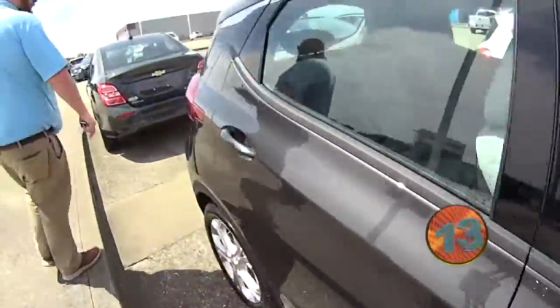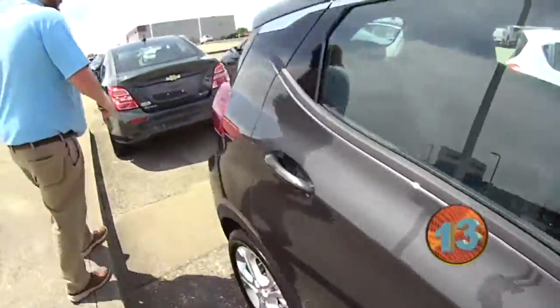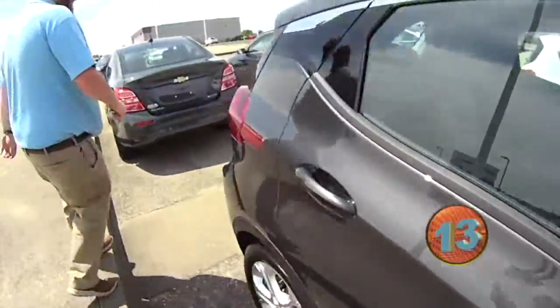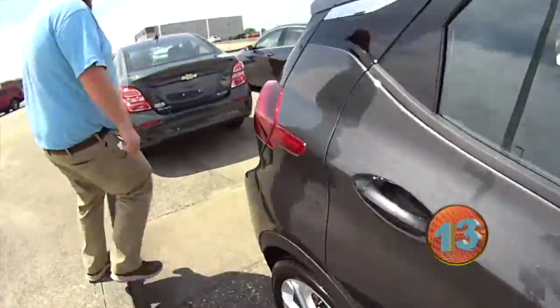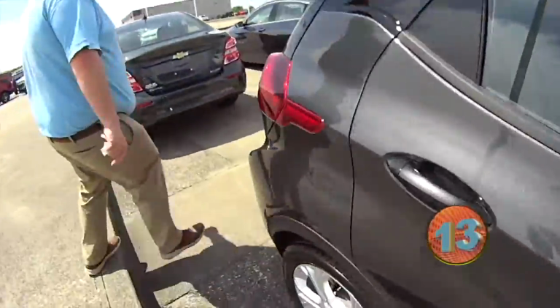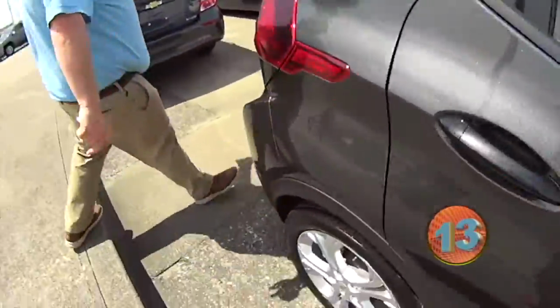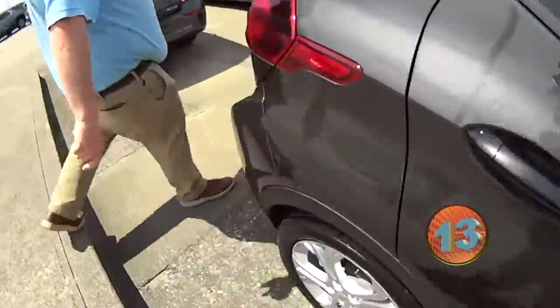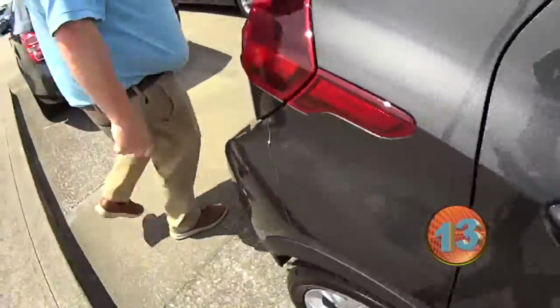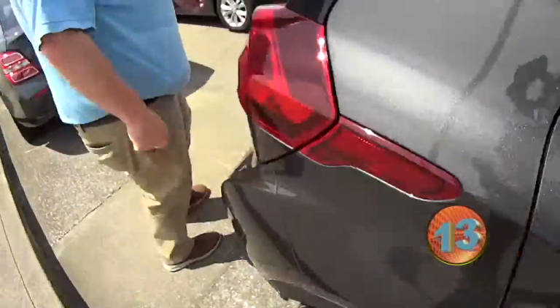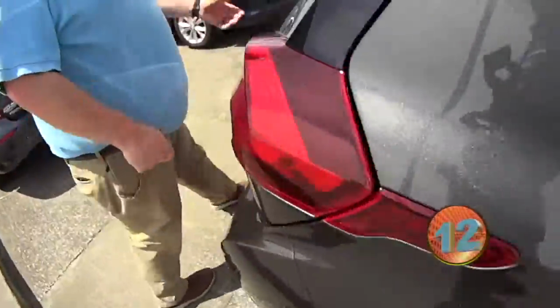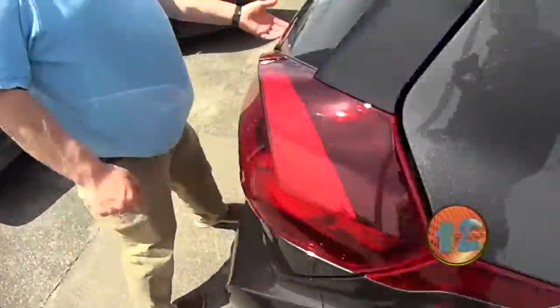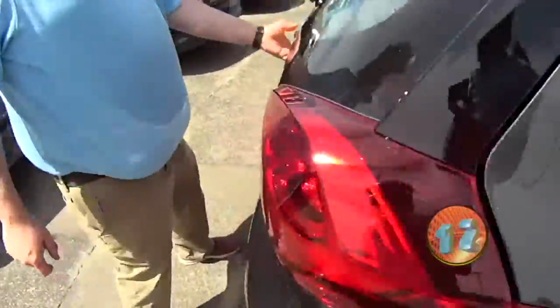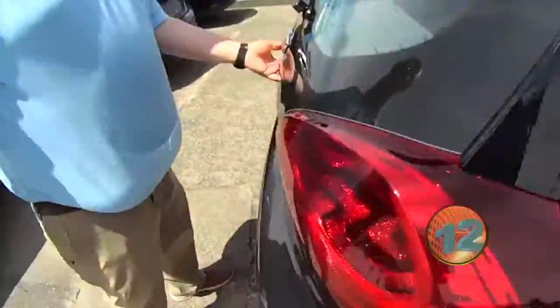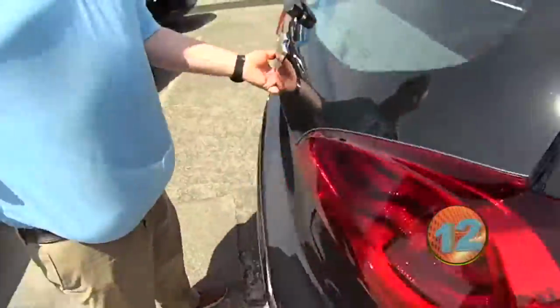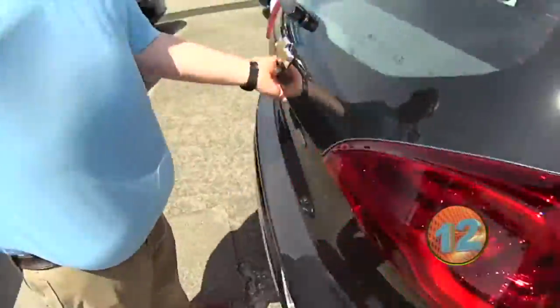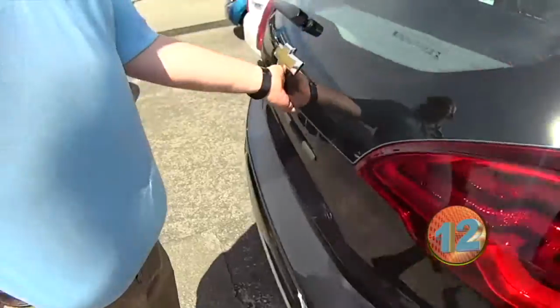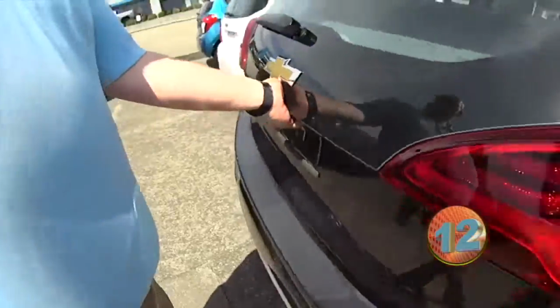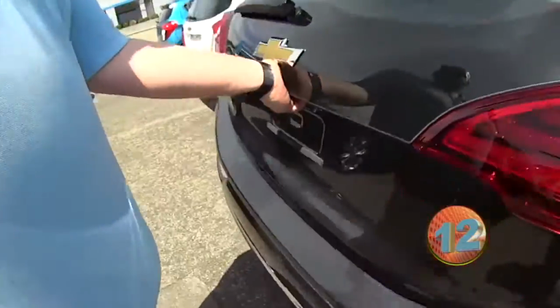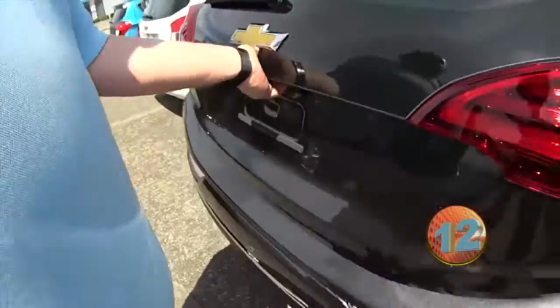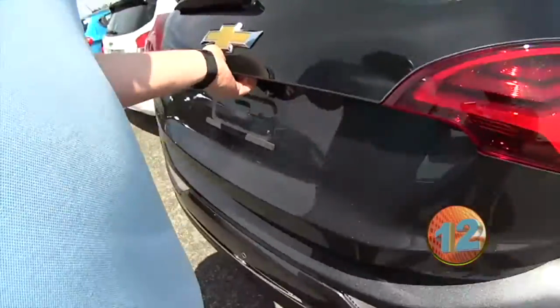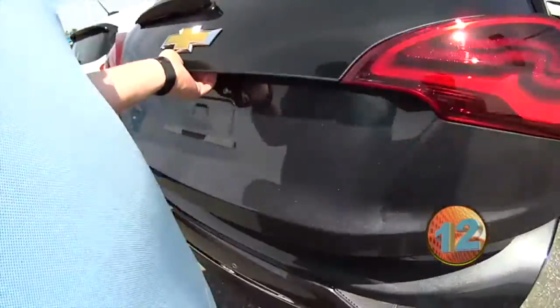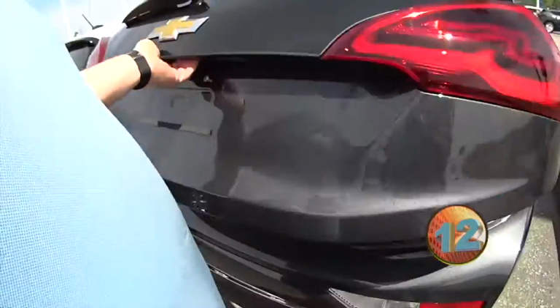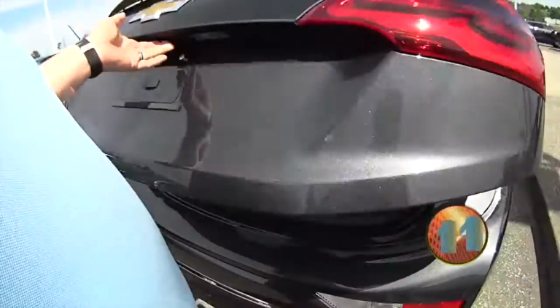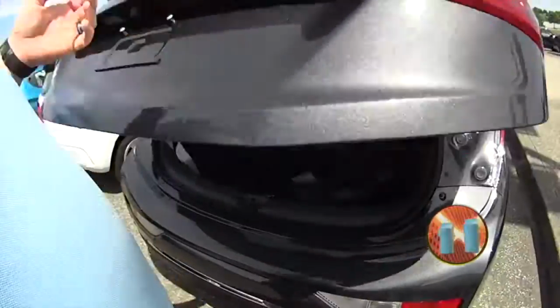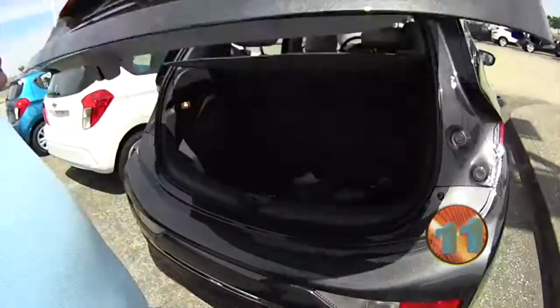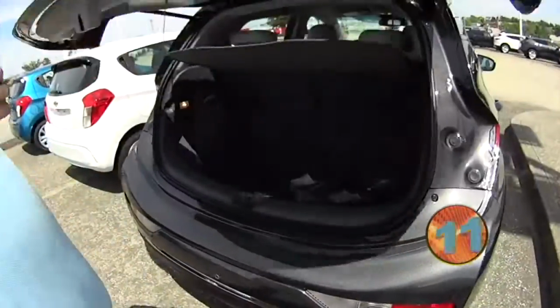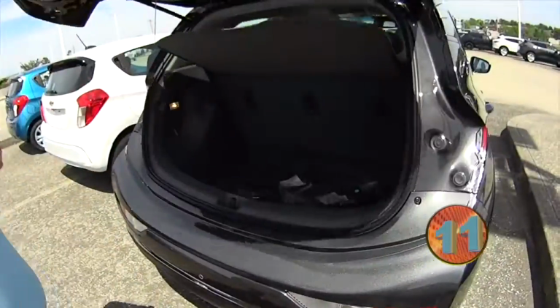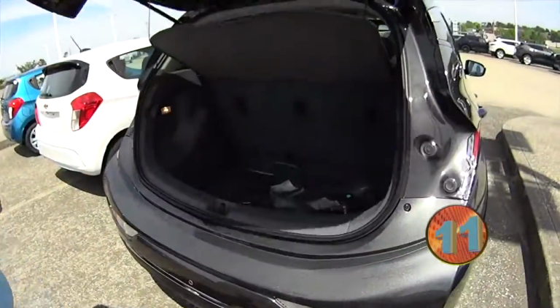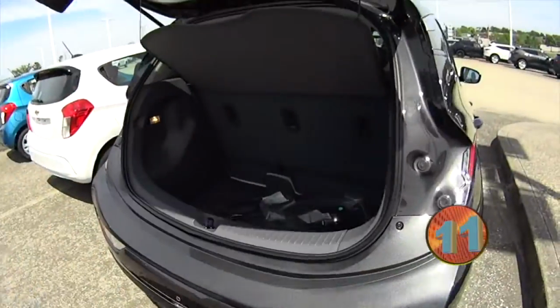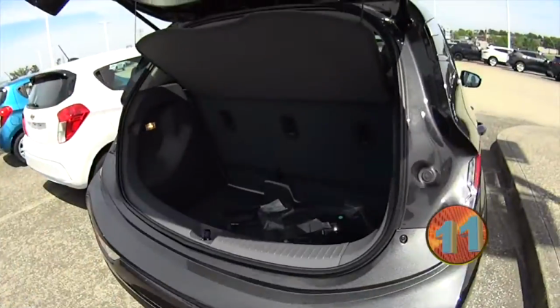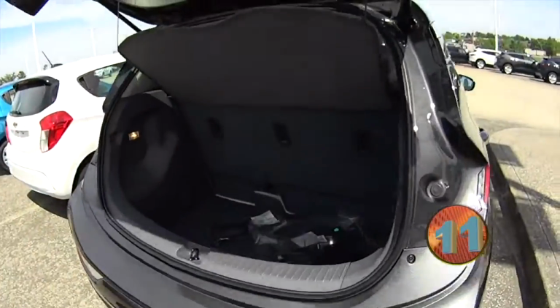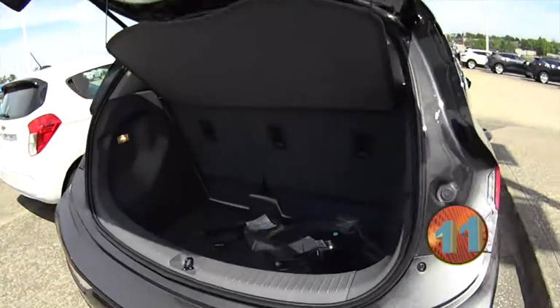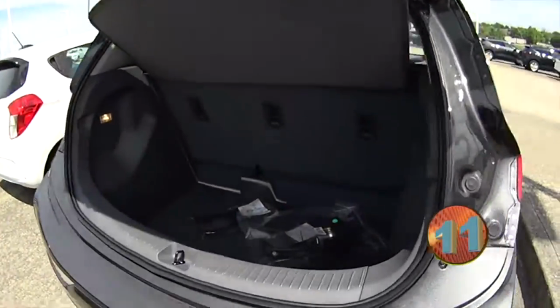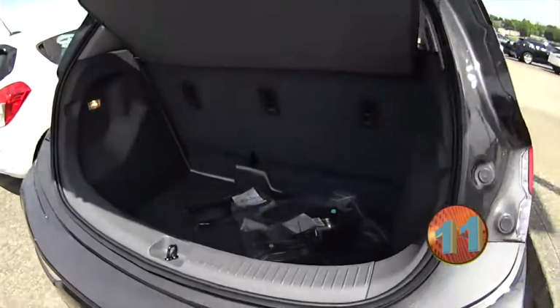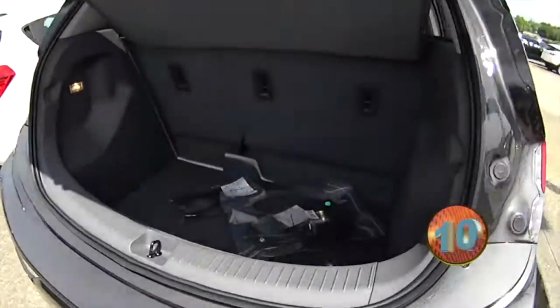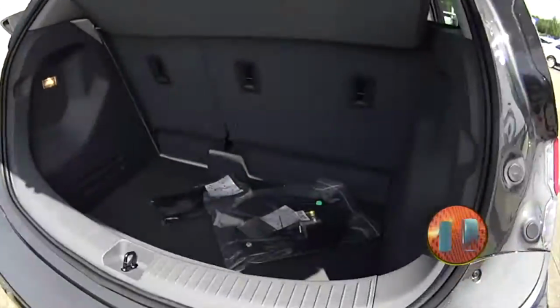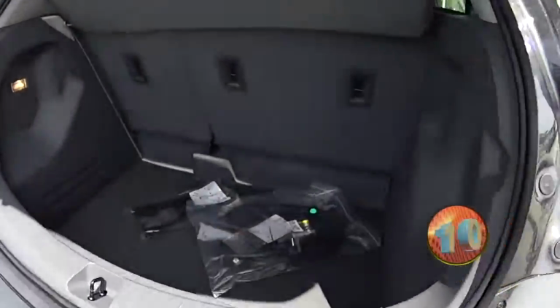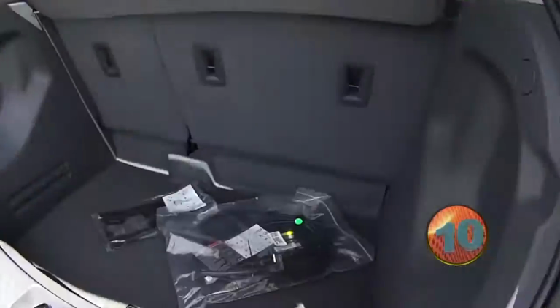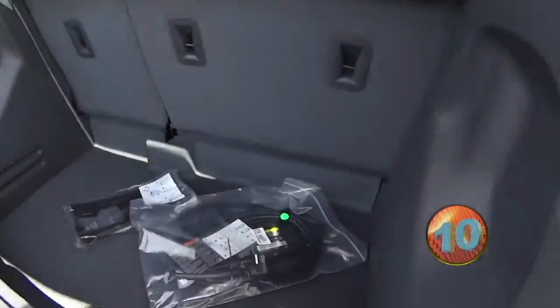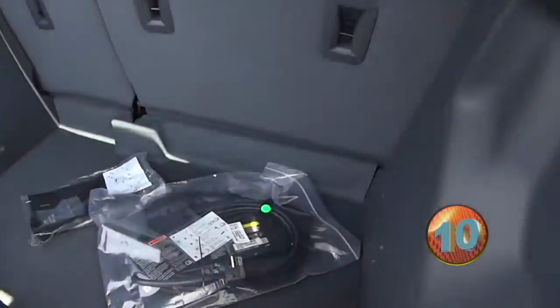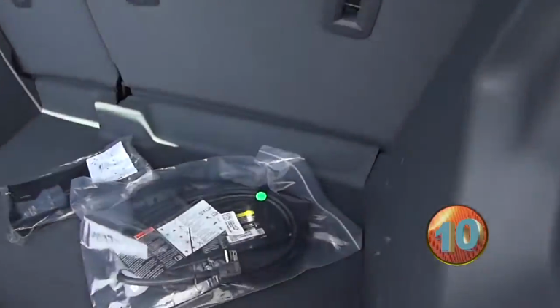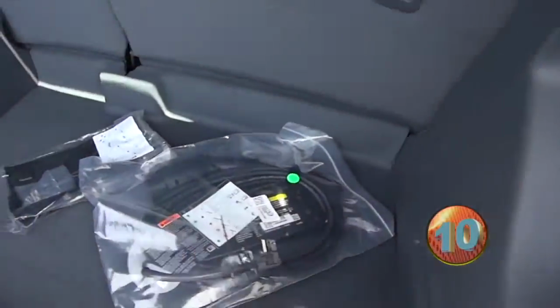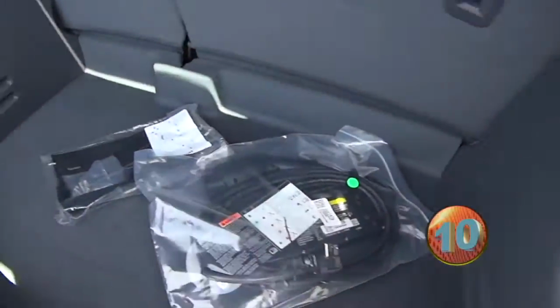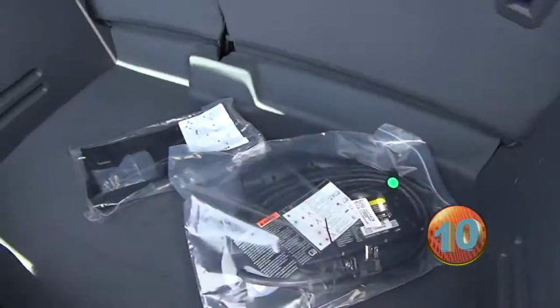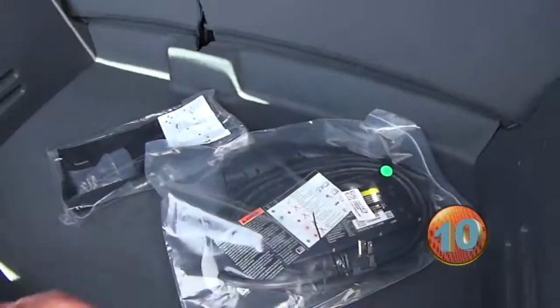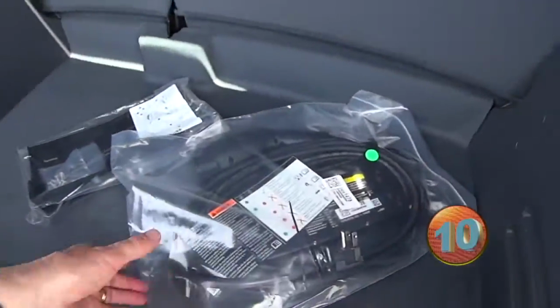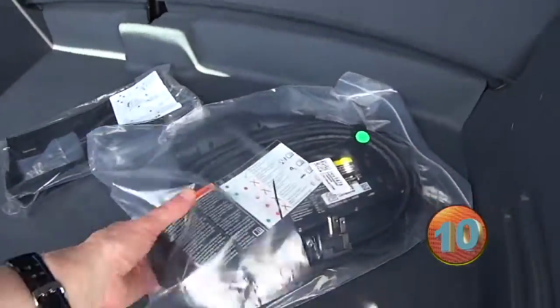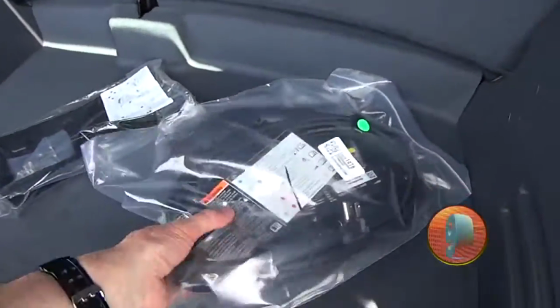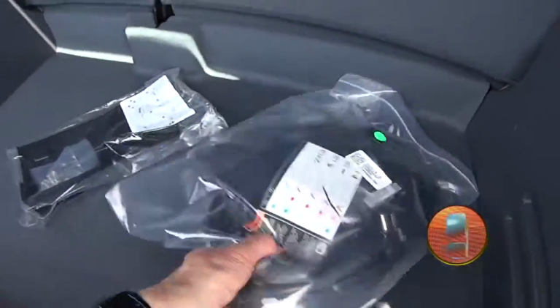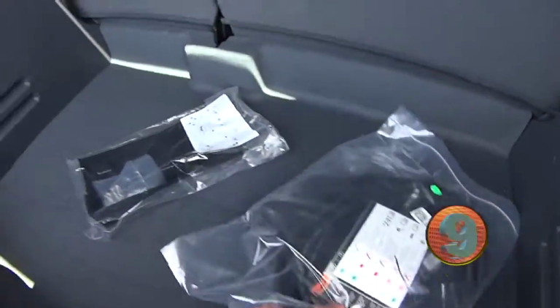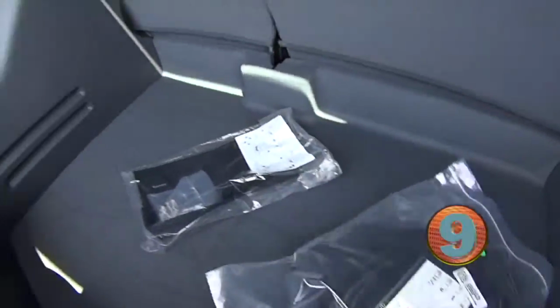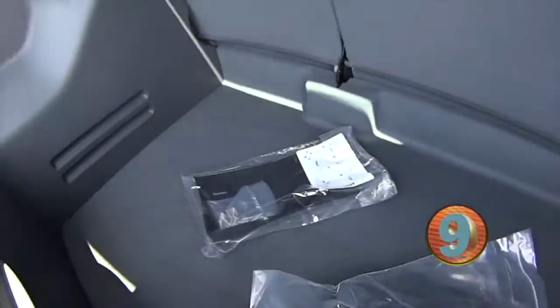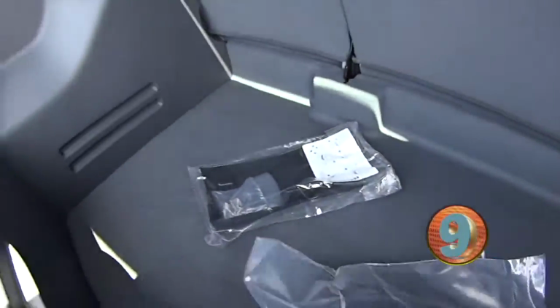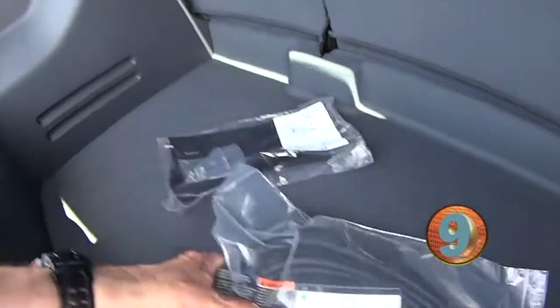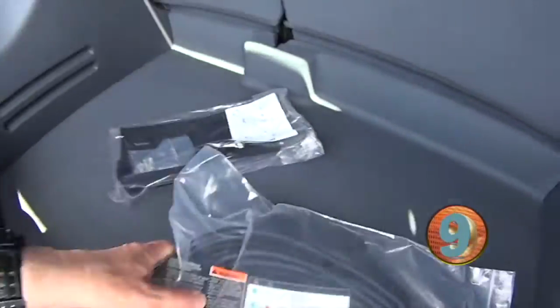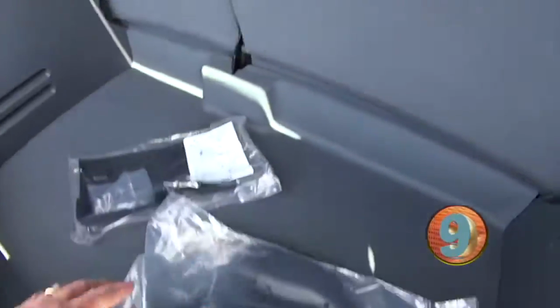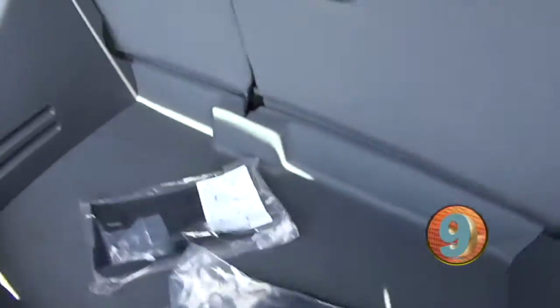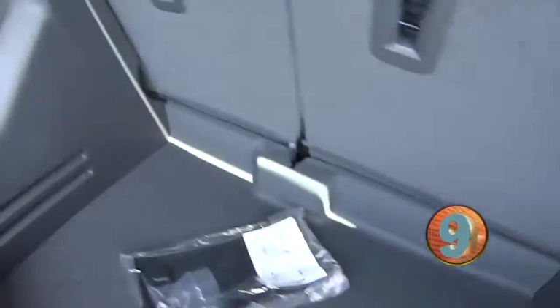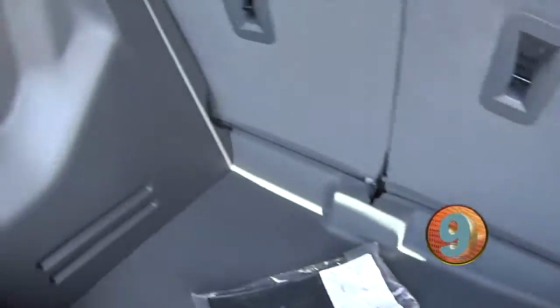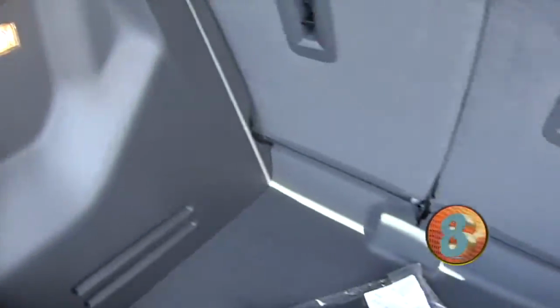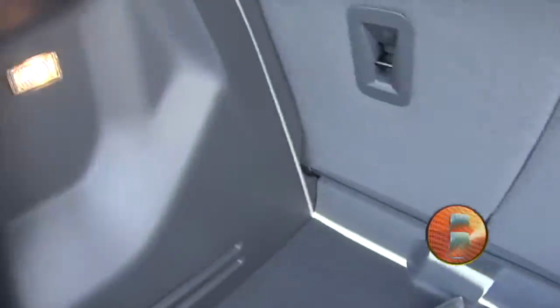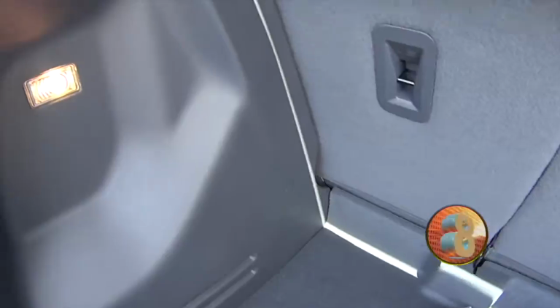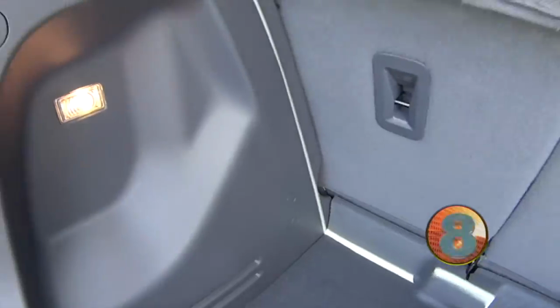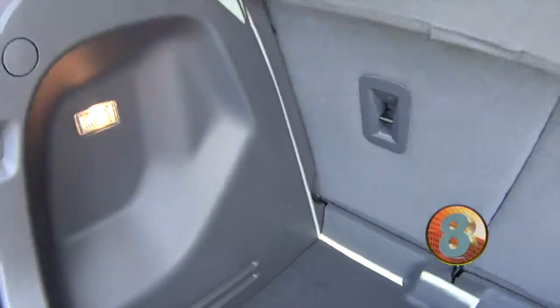Did you know this is a hatchback? Look at all that room — you could fit JJ in there. It comes with a power cable.